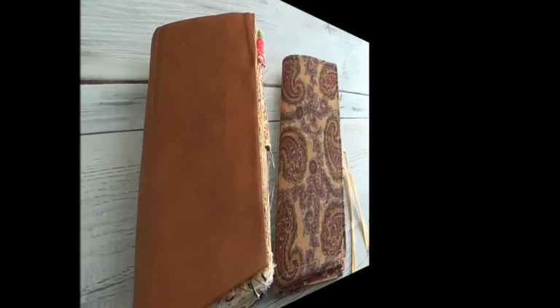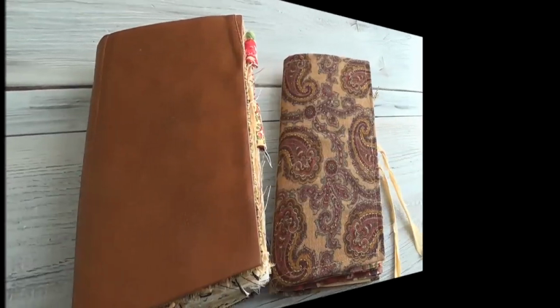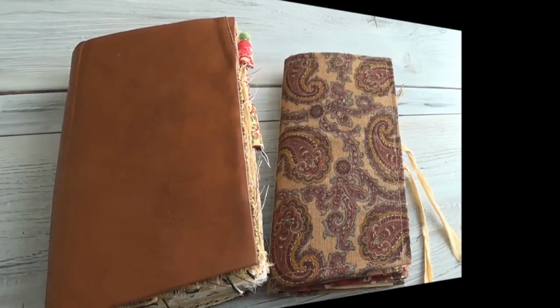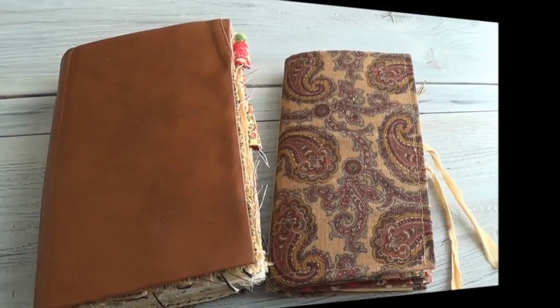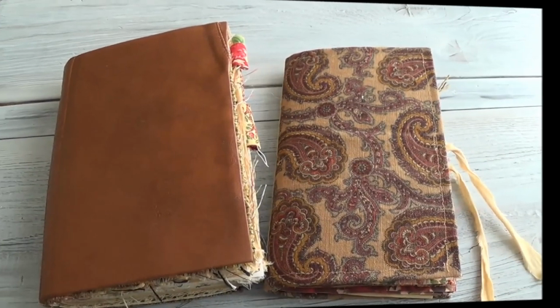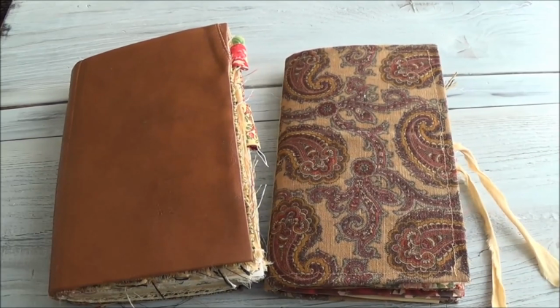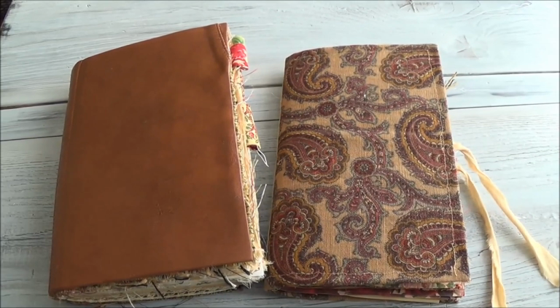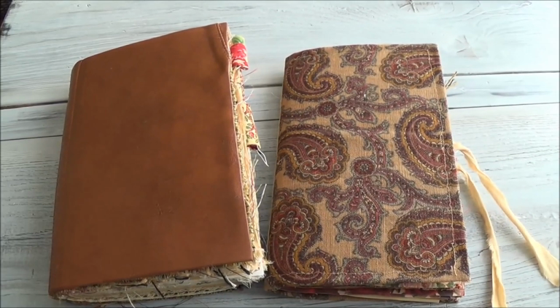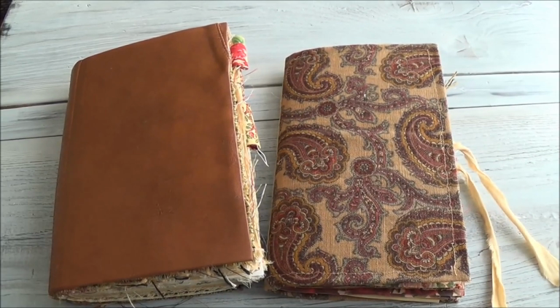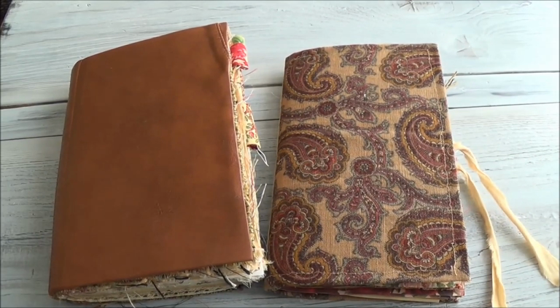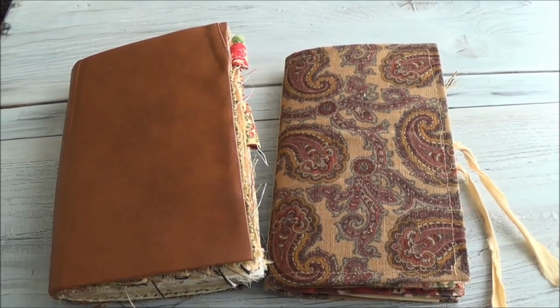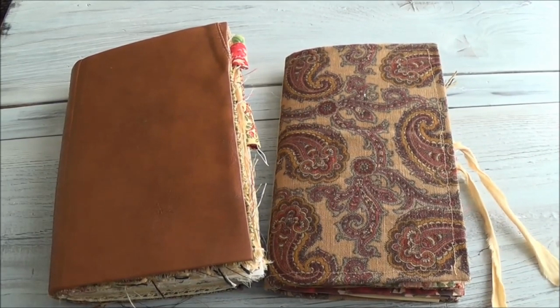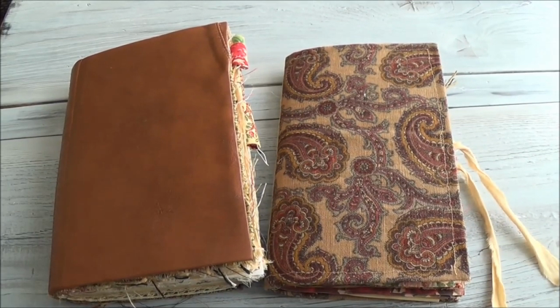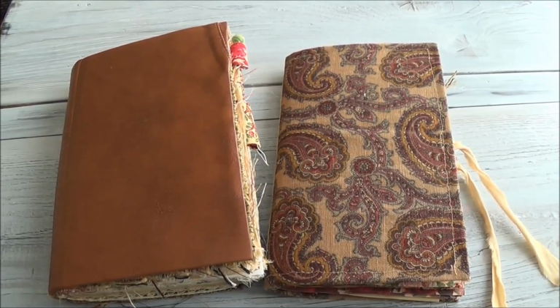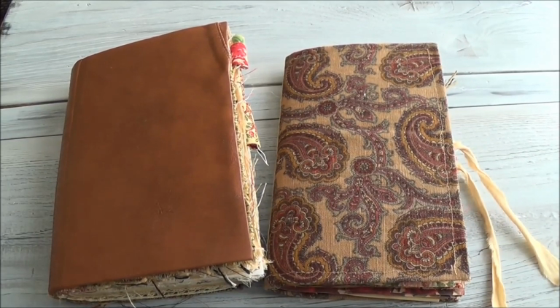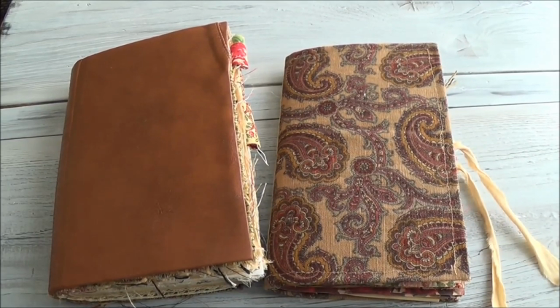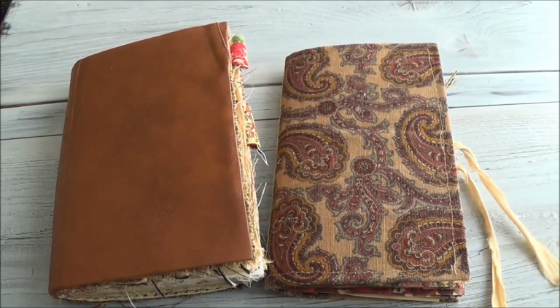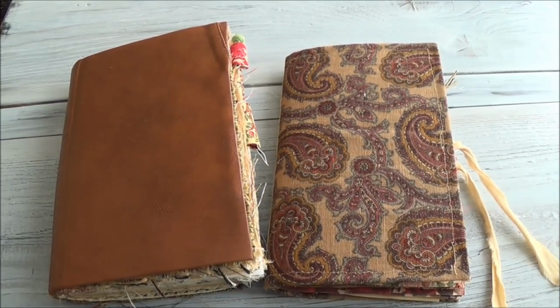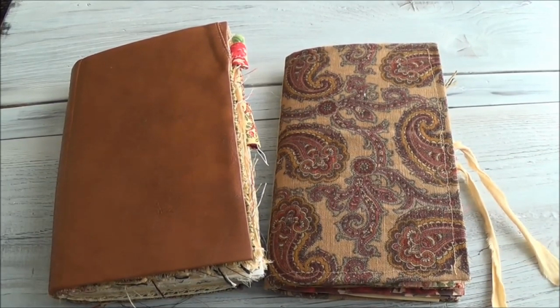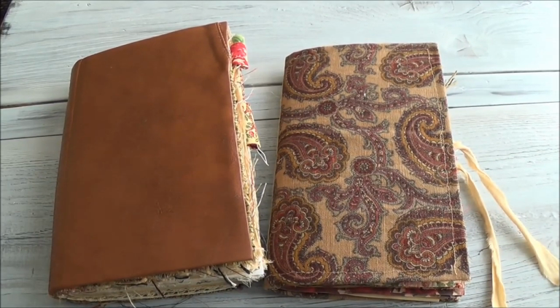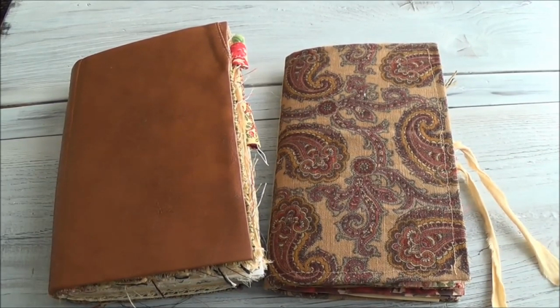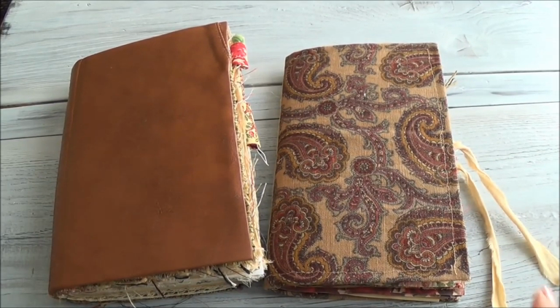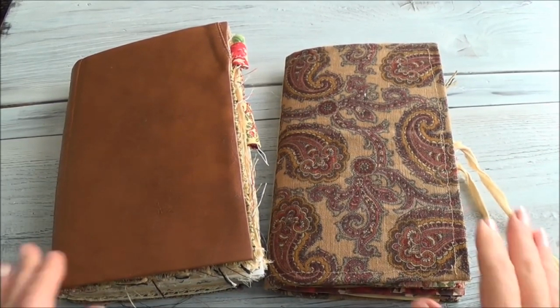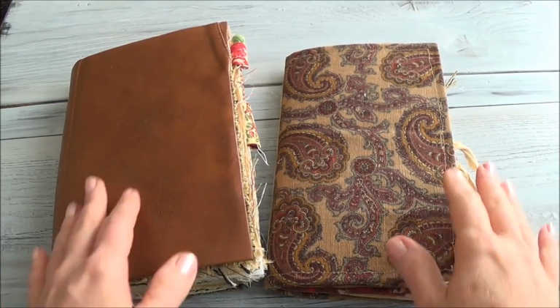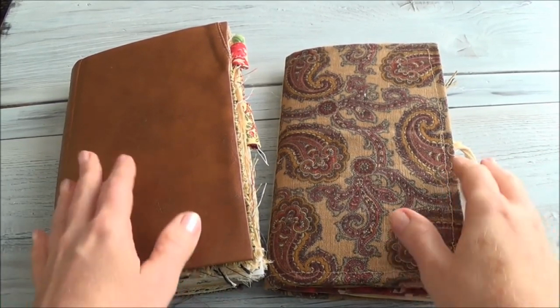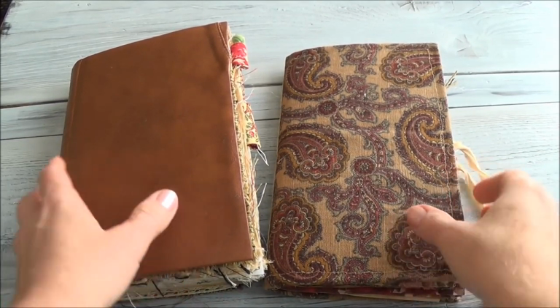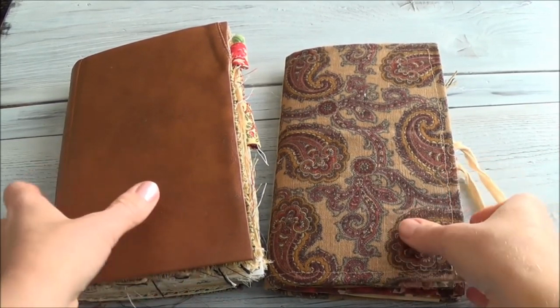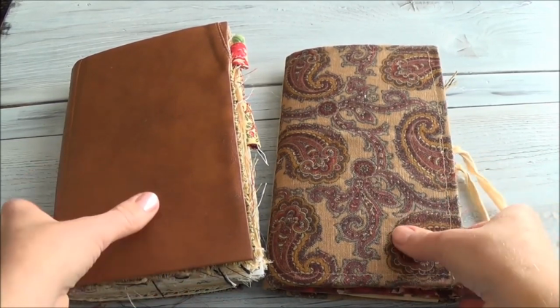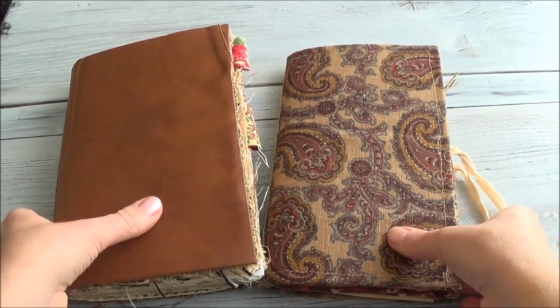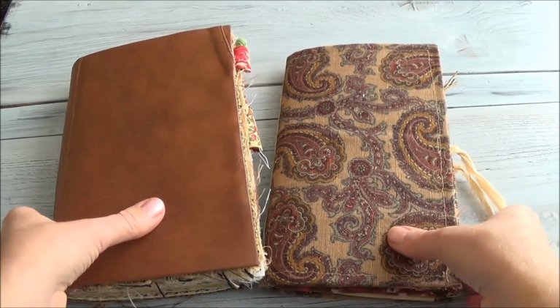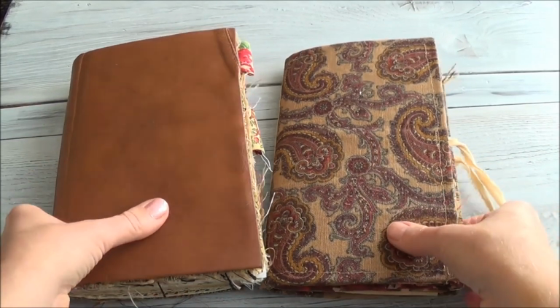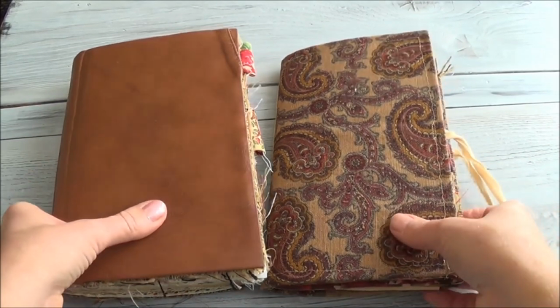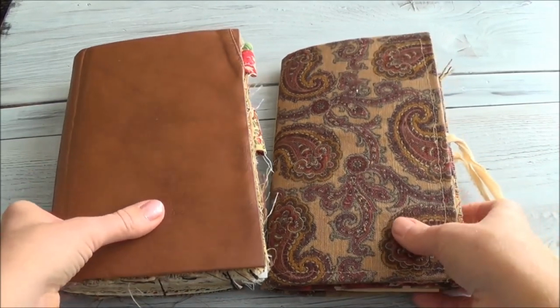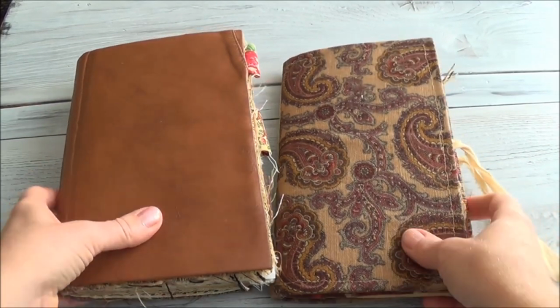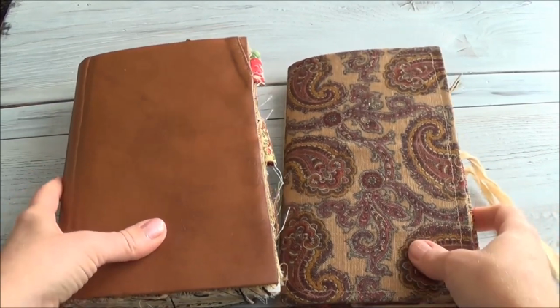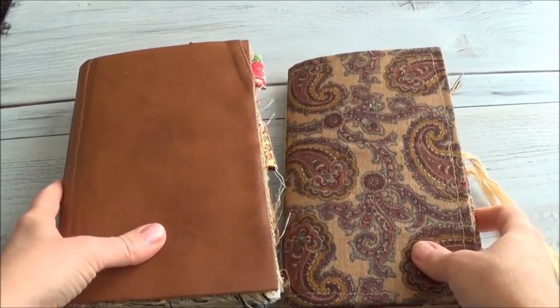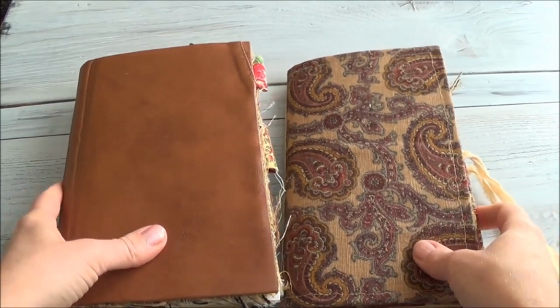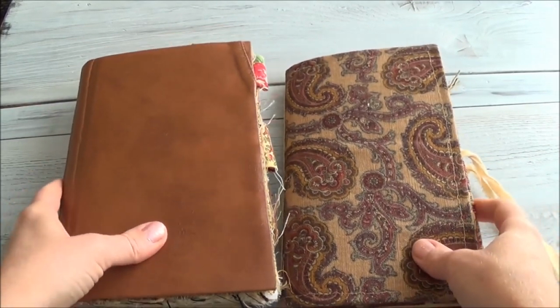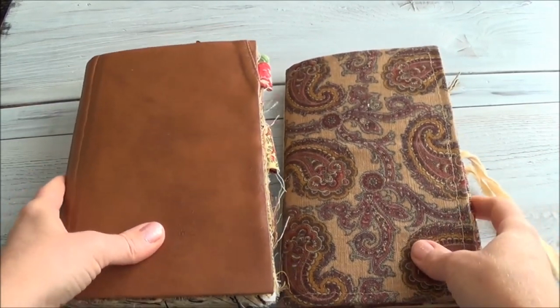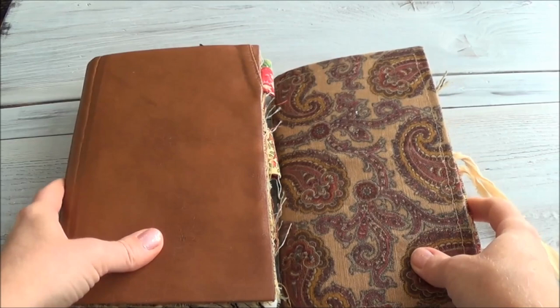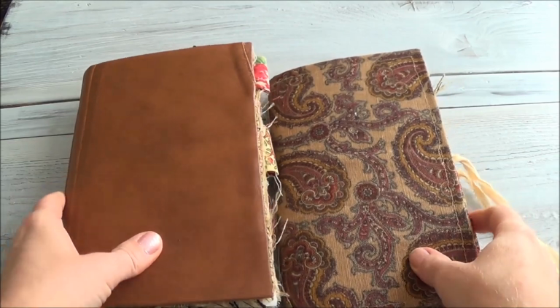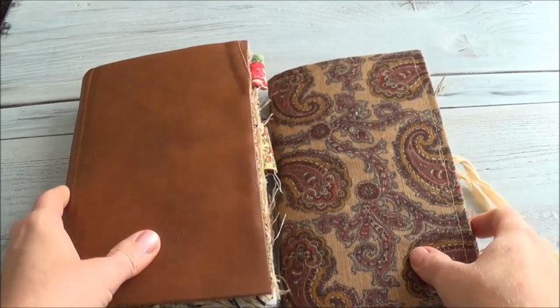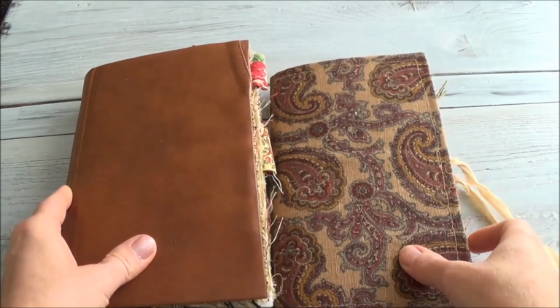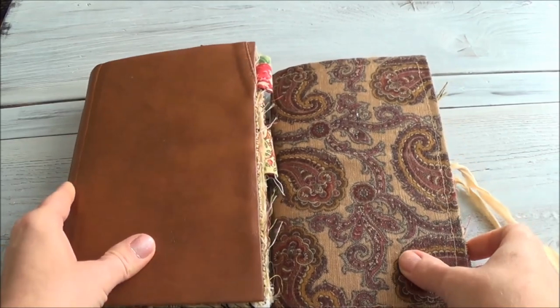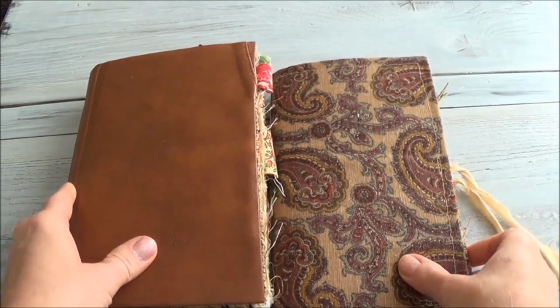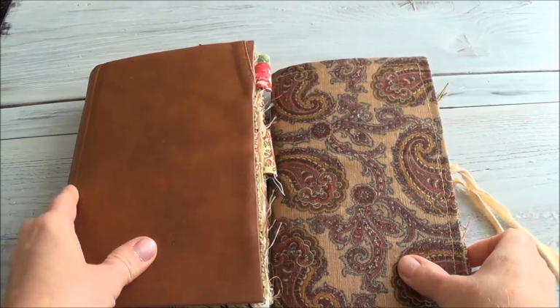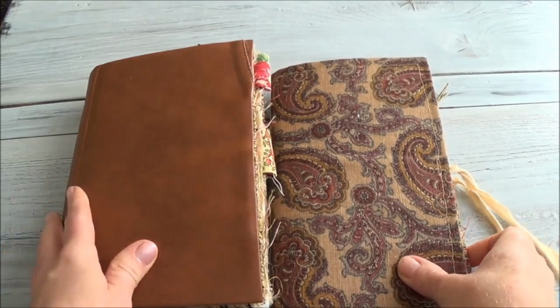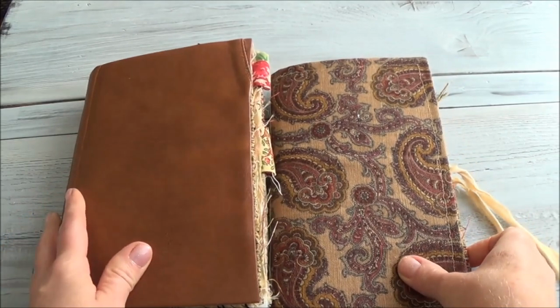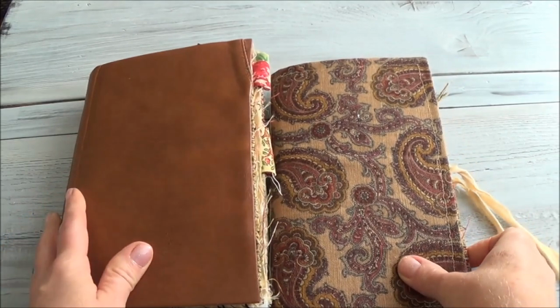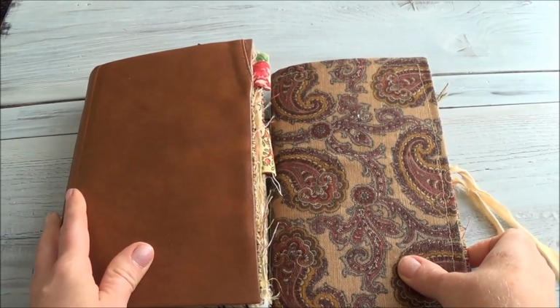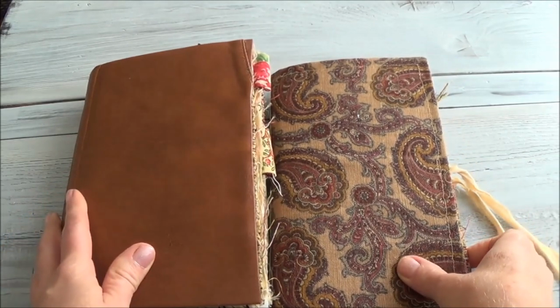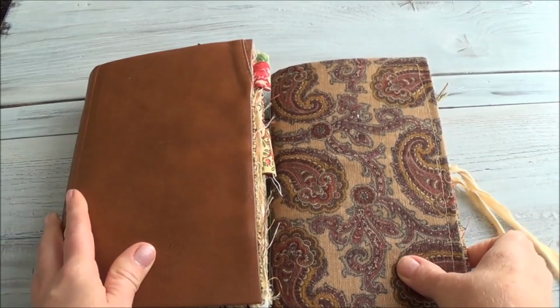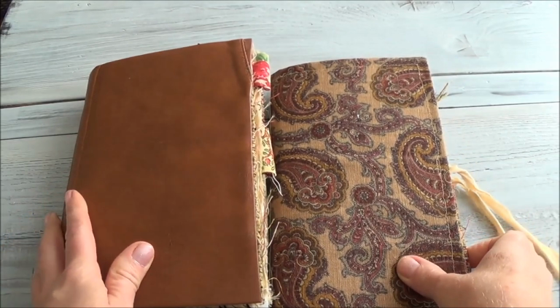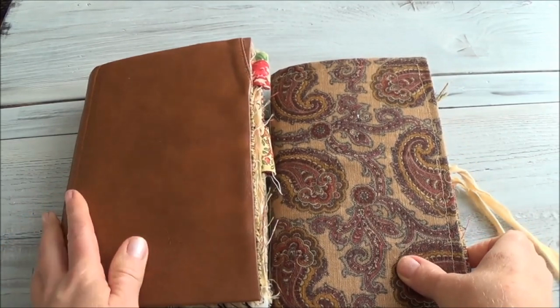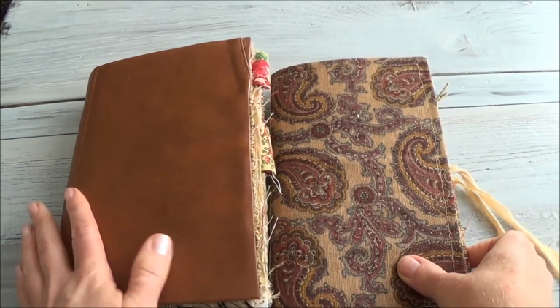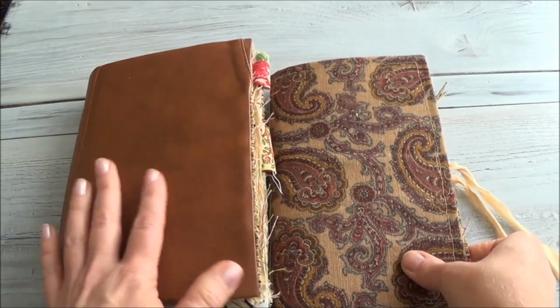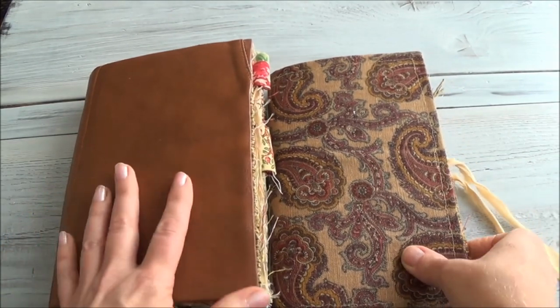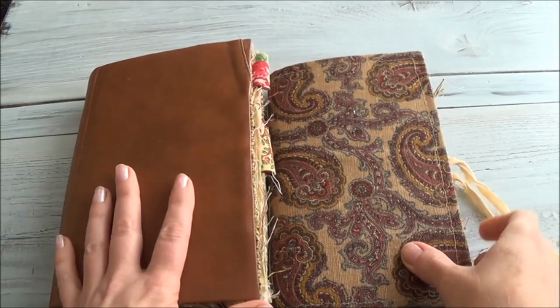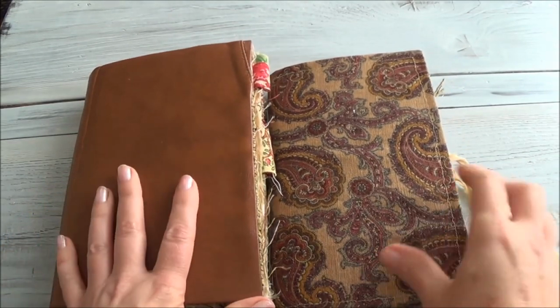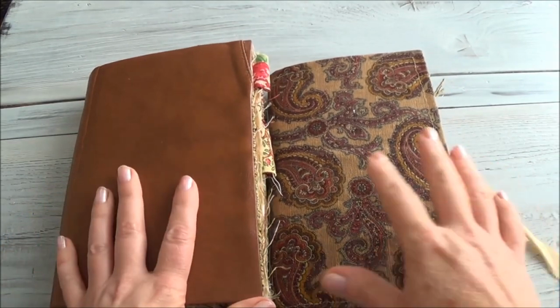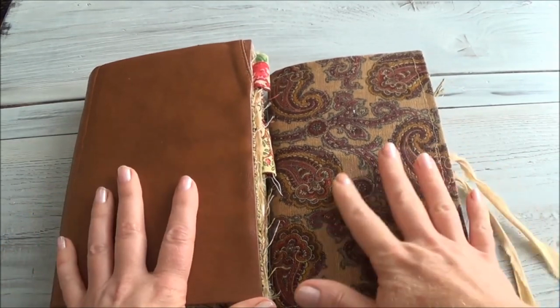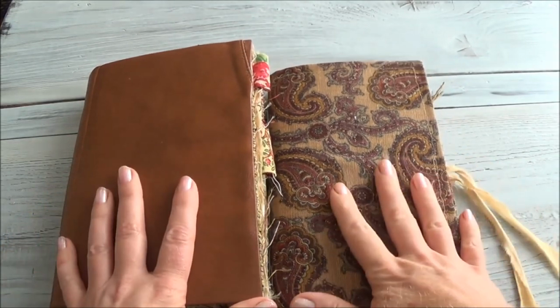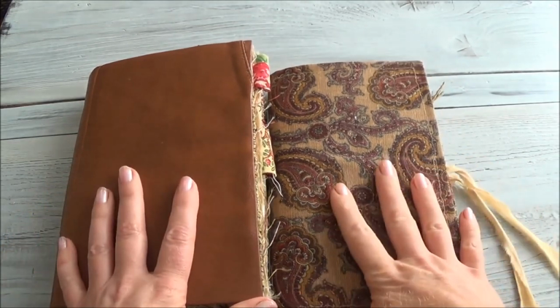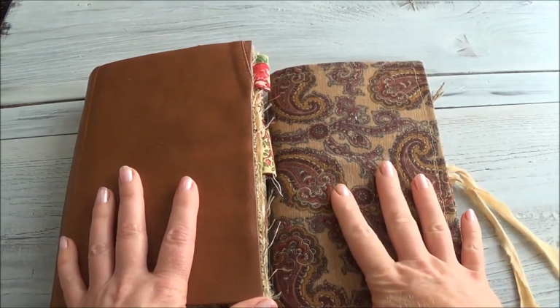Hi everyone, welcome back to Where the Gnomes Live. Today I'm going to do a video for you that's a little bit different than I normally do here on this channel.